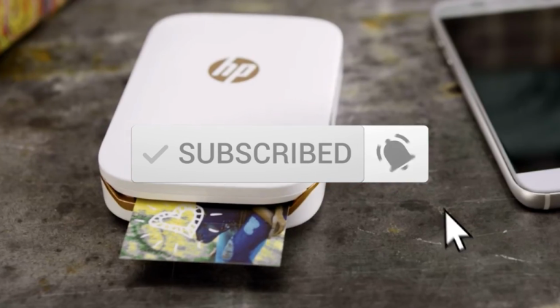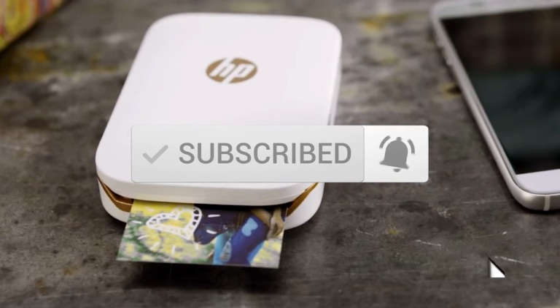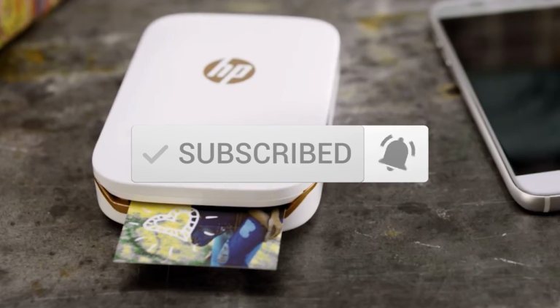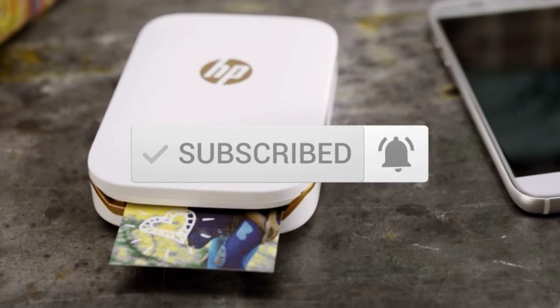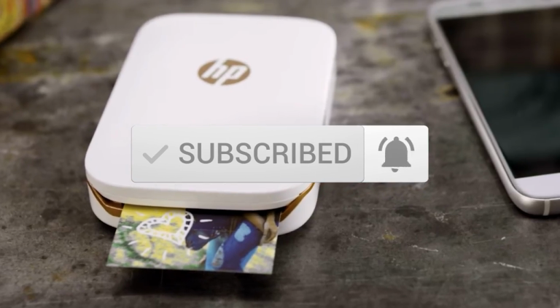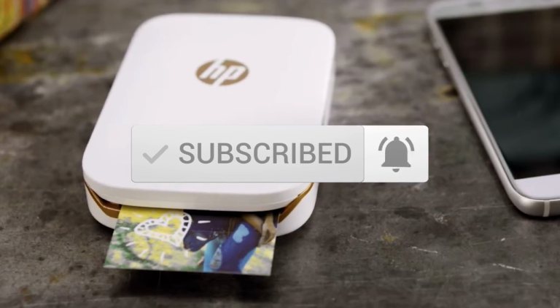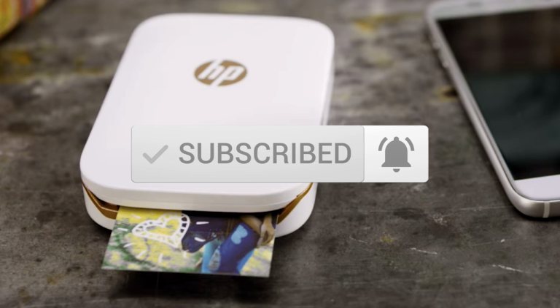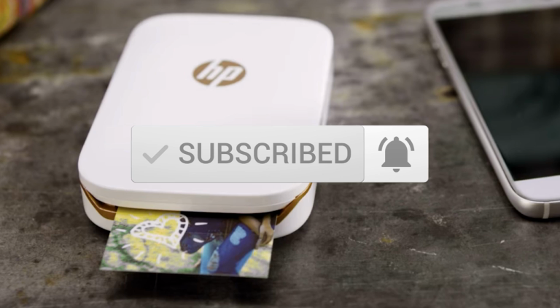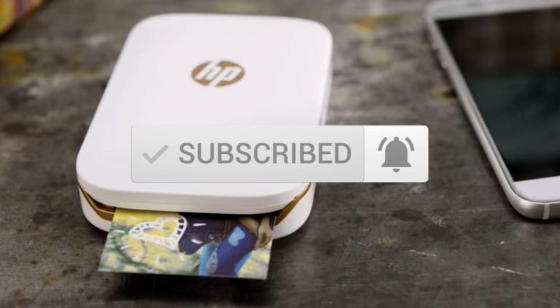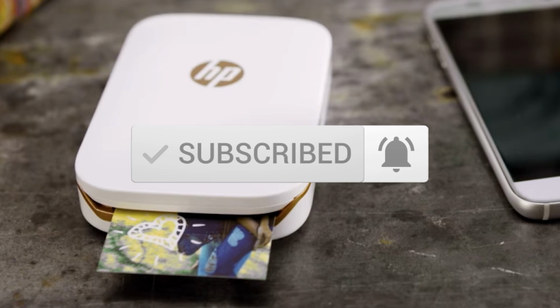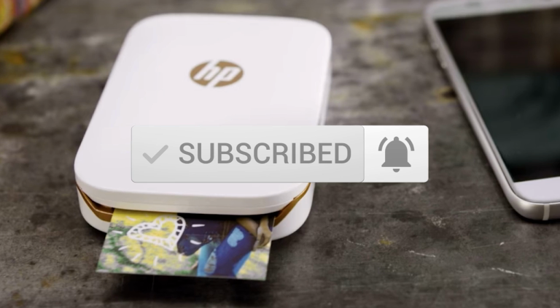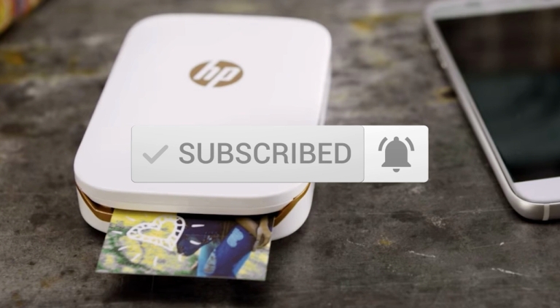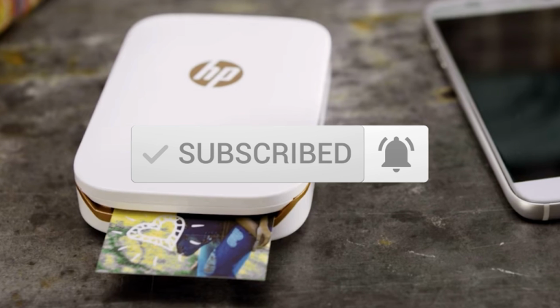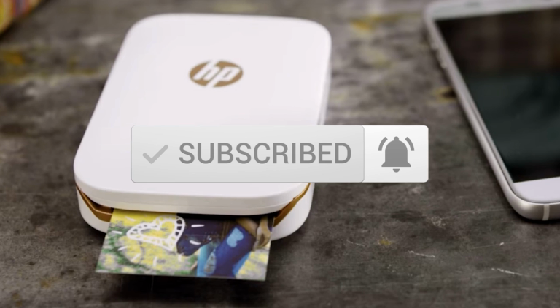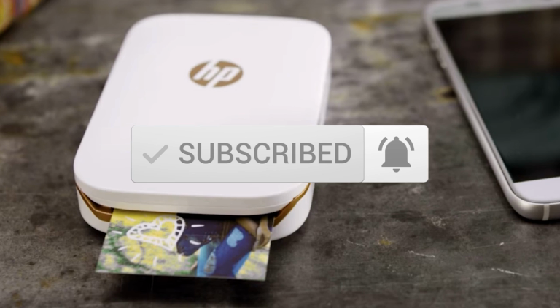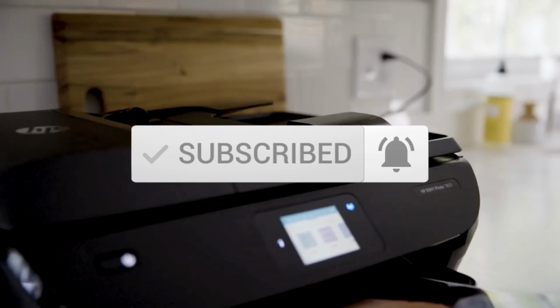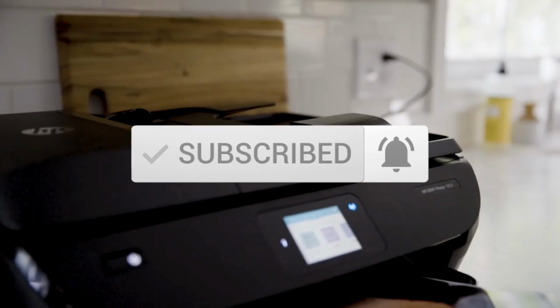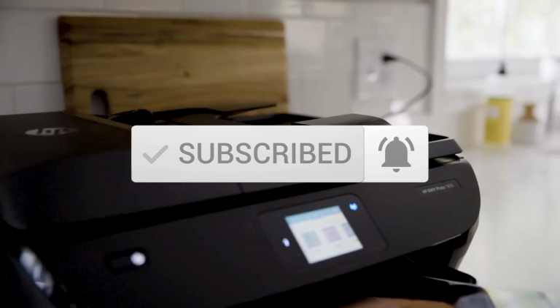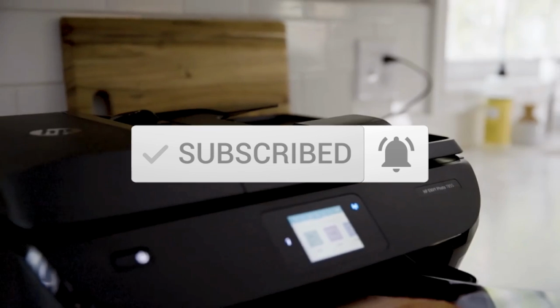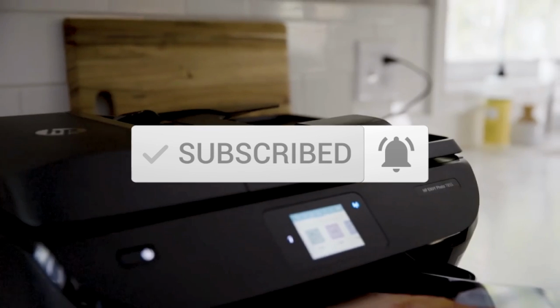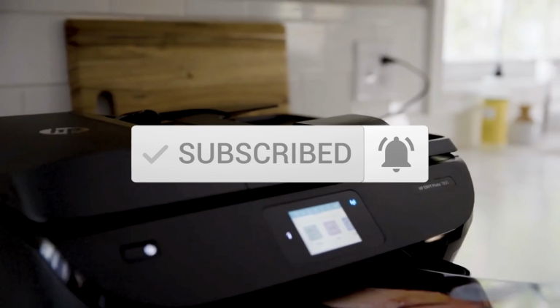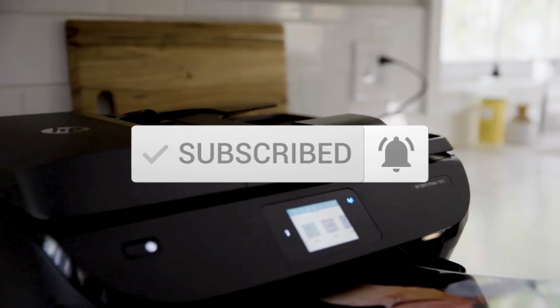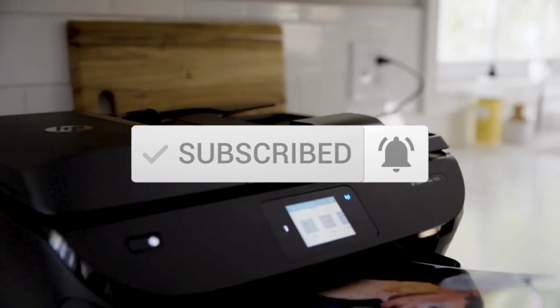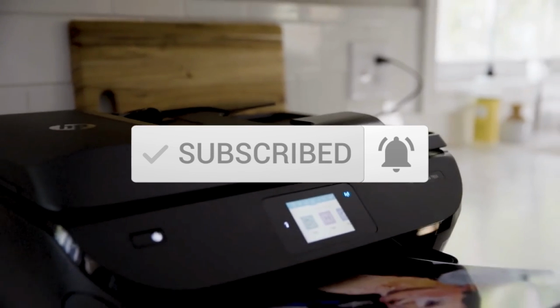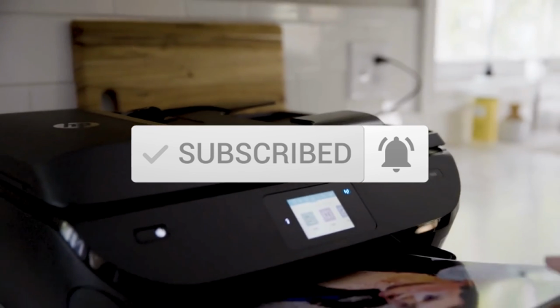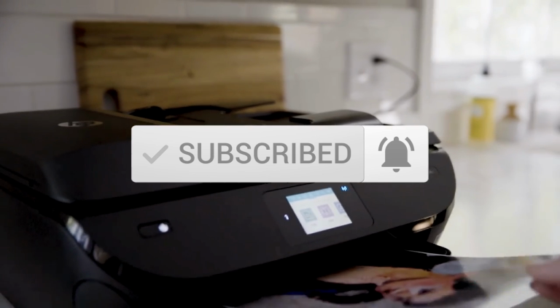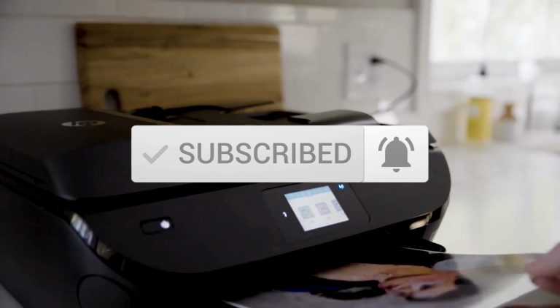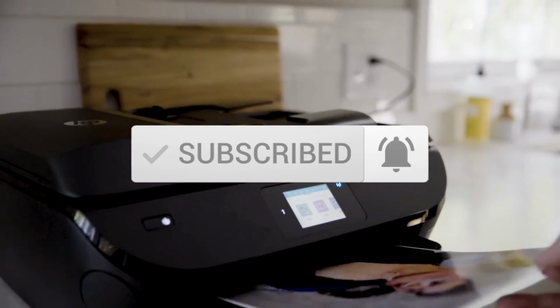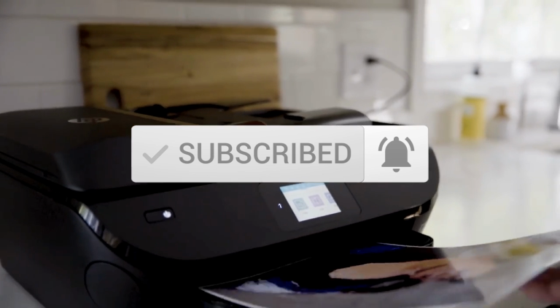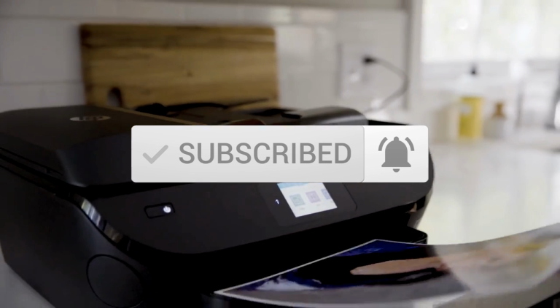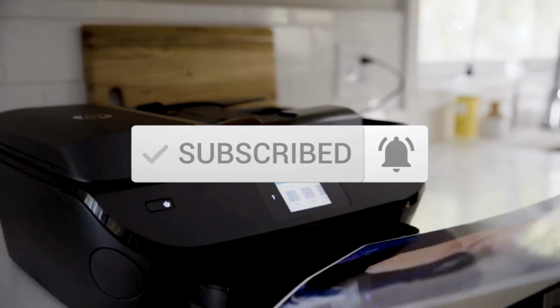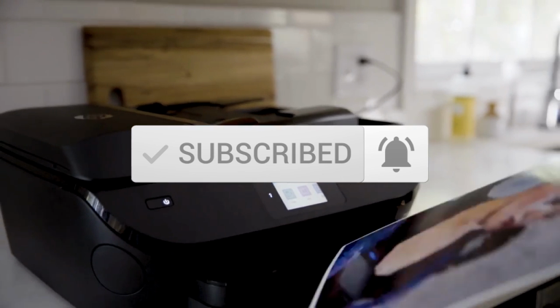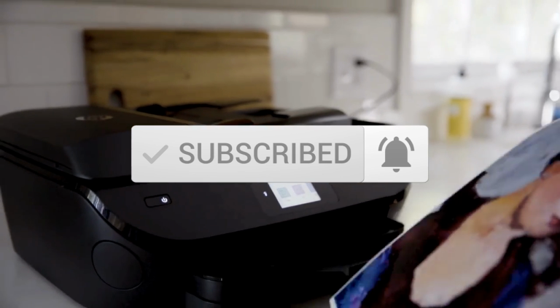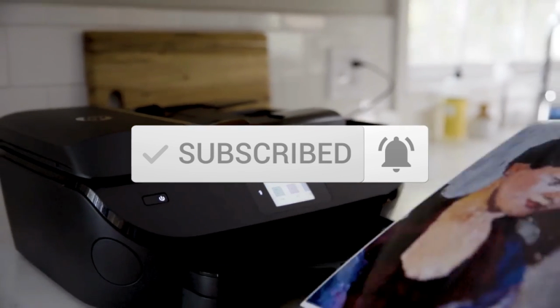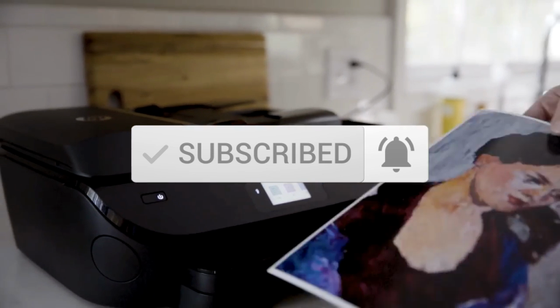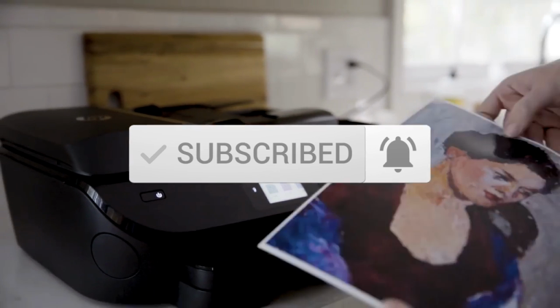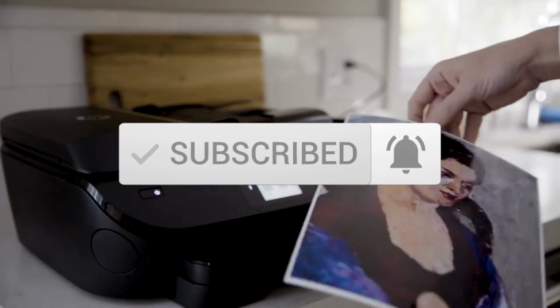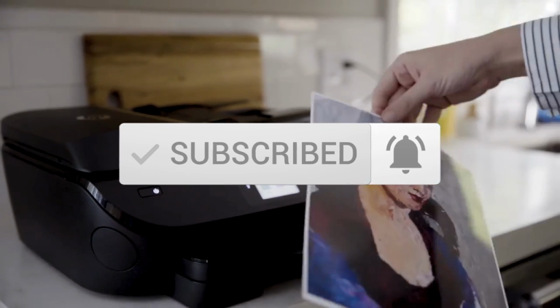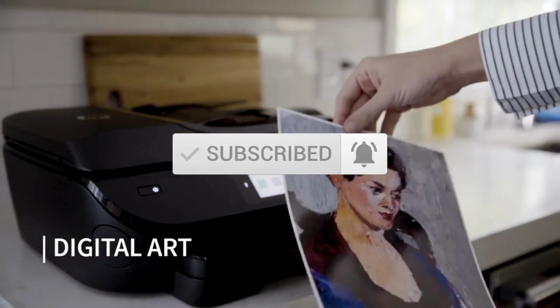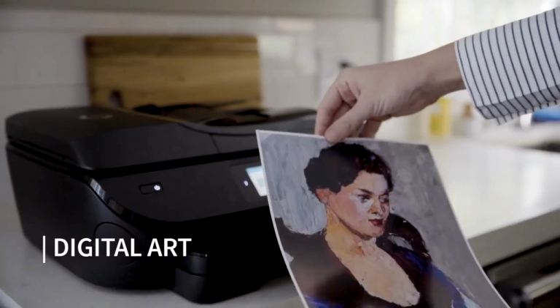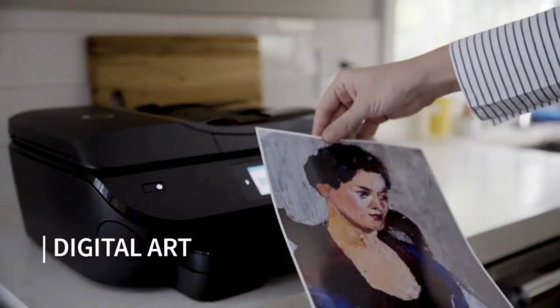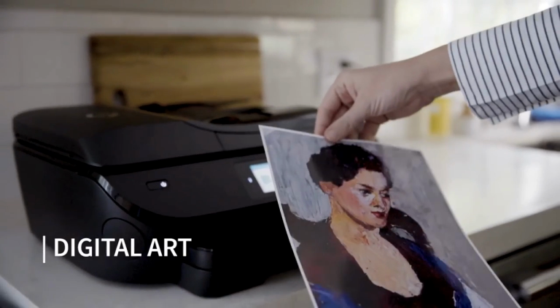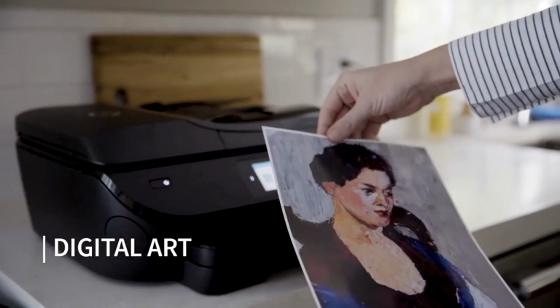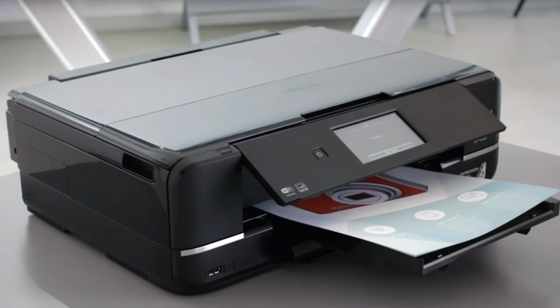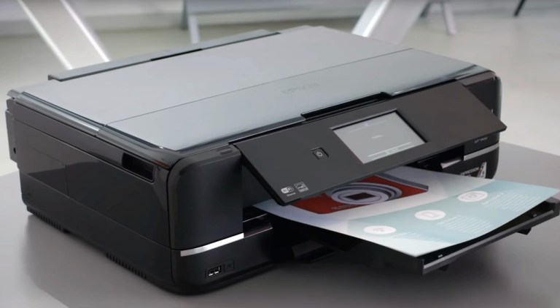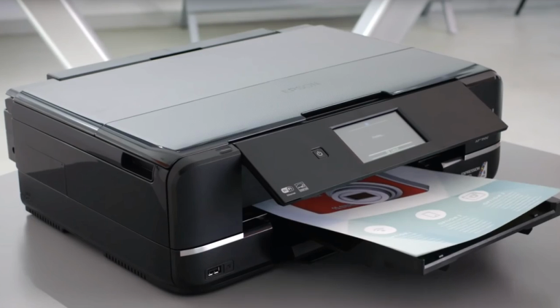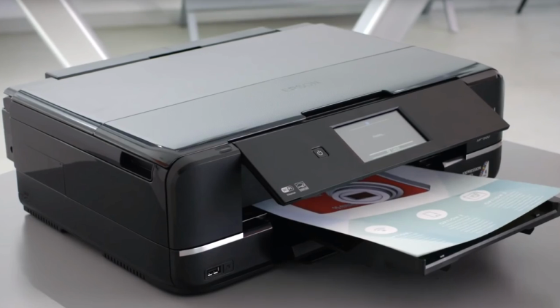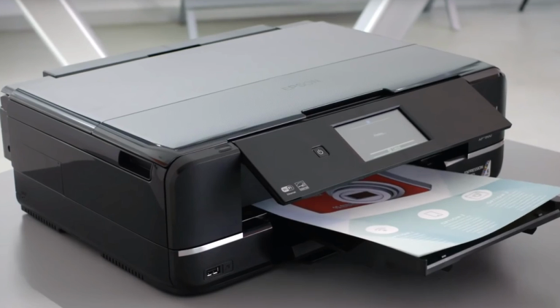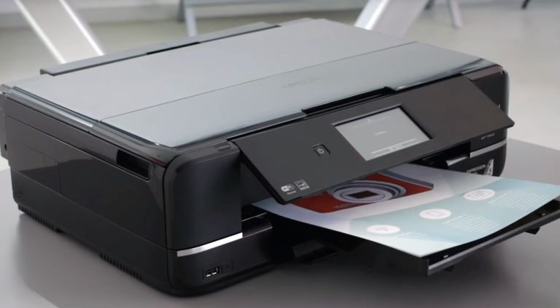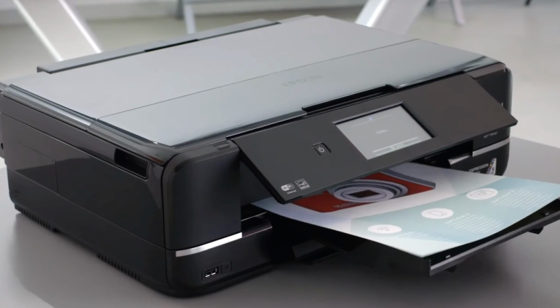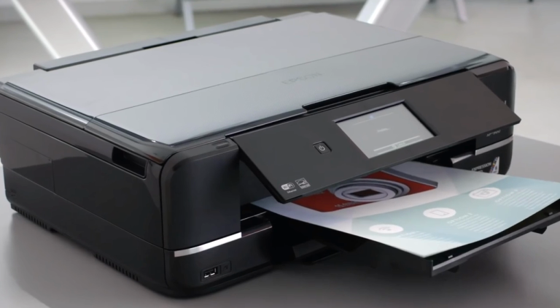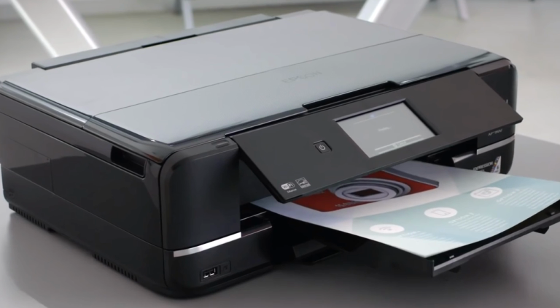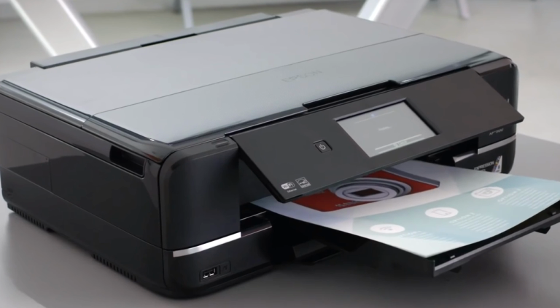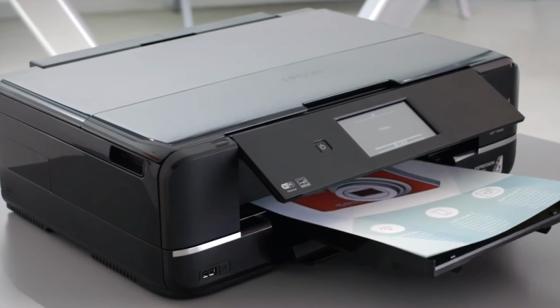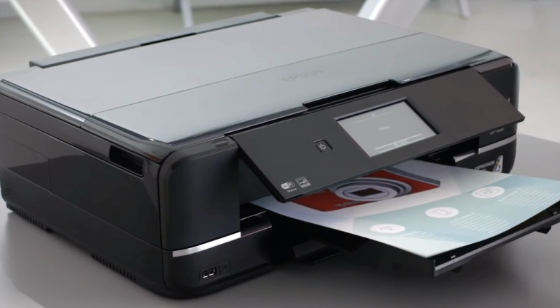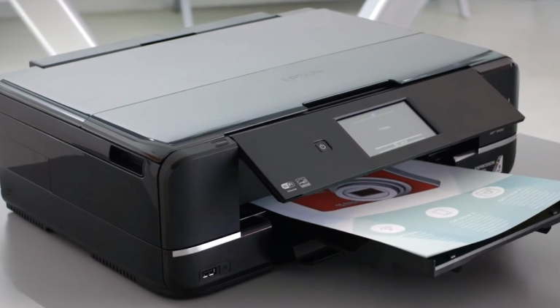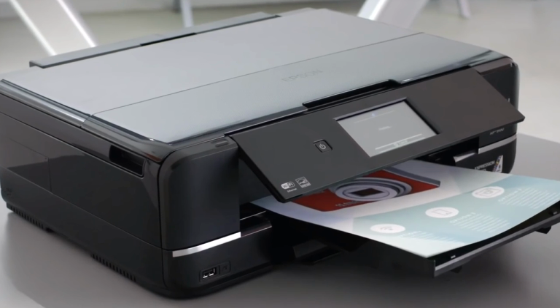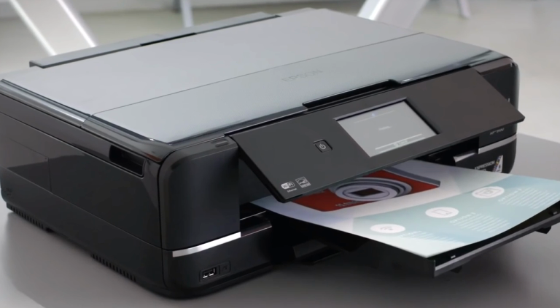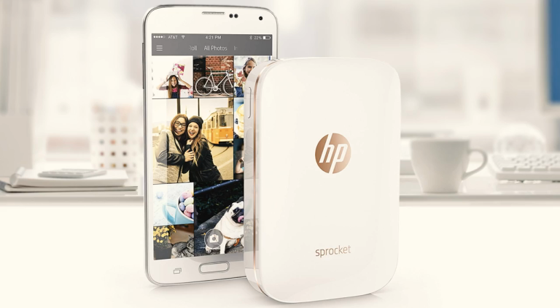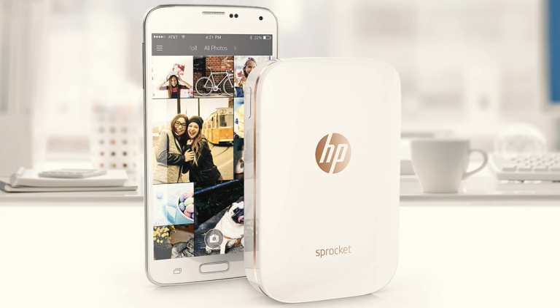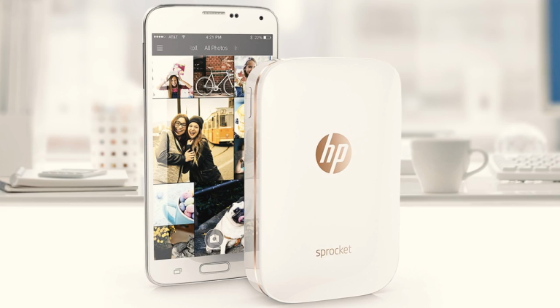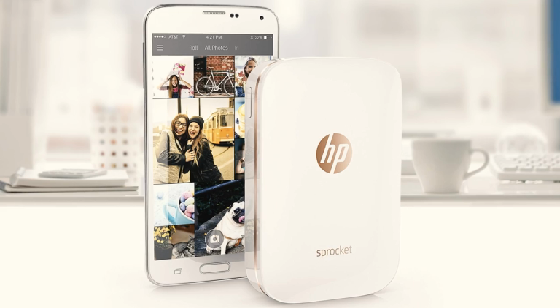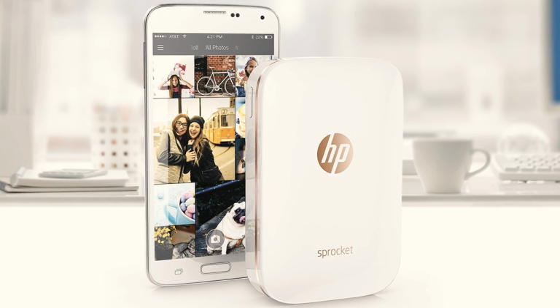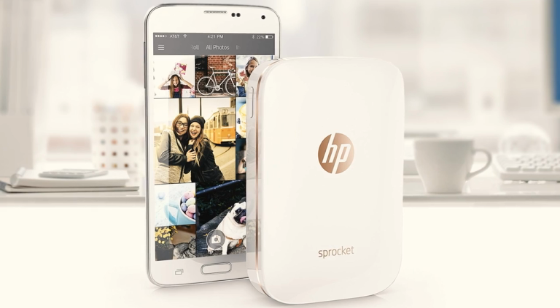If you do have any questions related to these products, you can leave a comment below and we'll get back to you. Catch you soon.